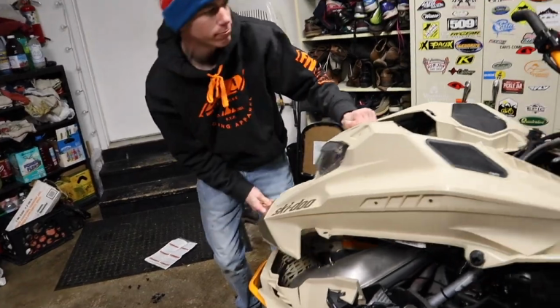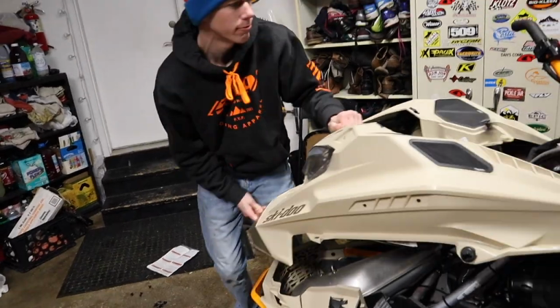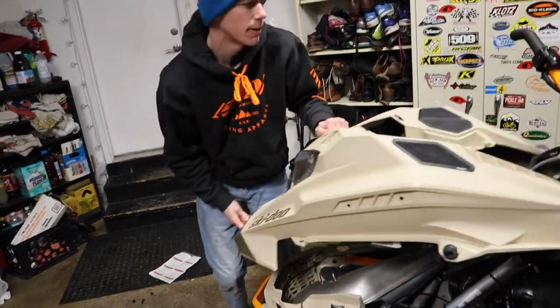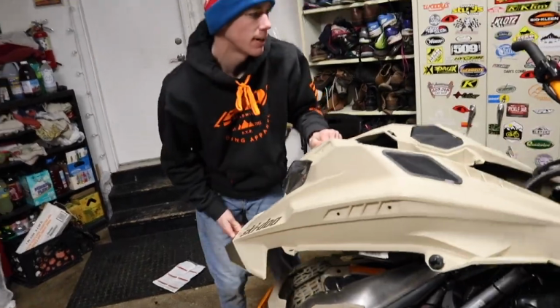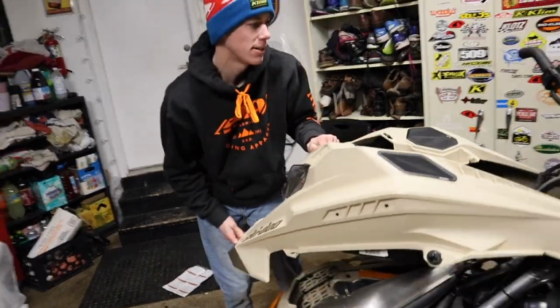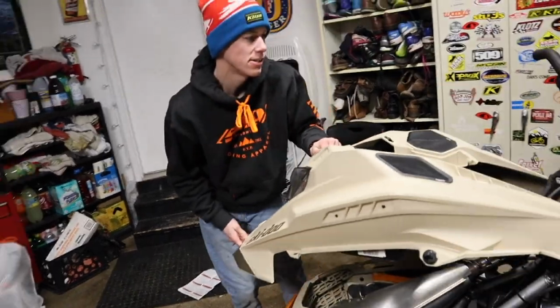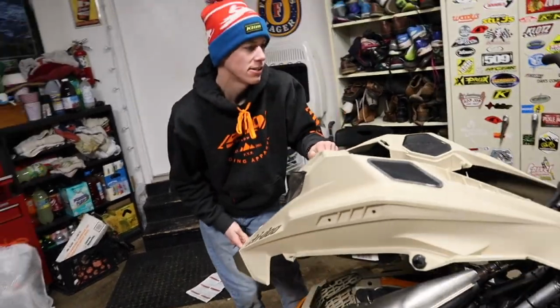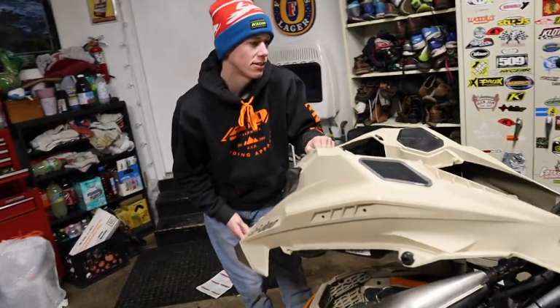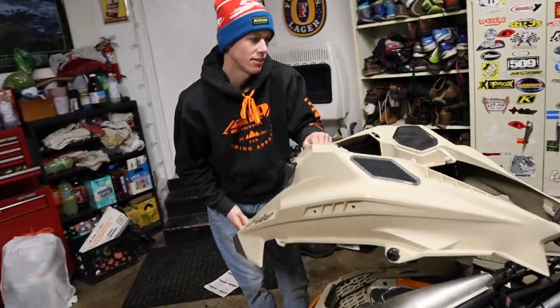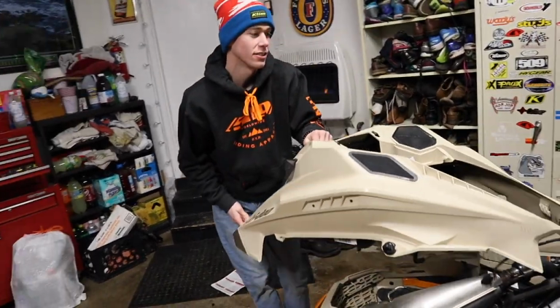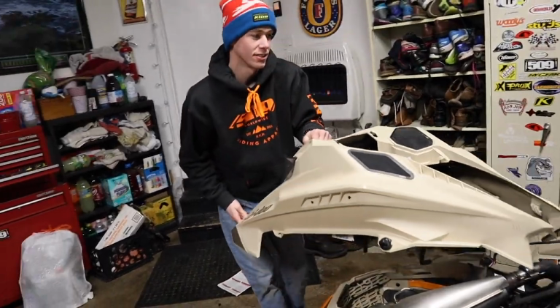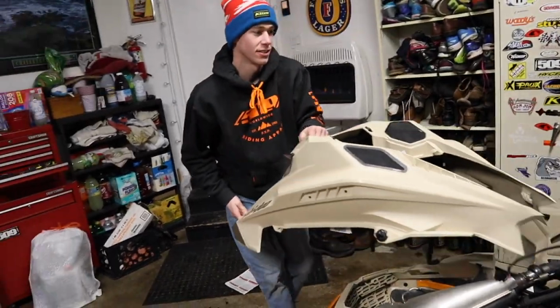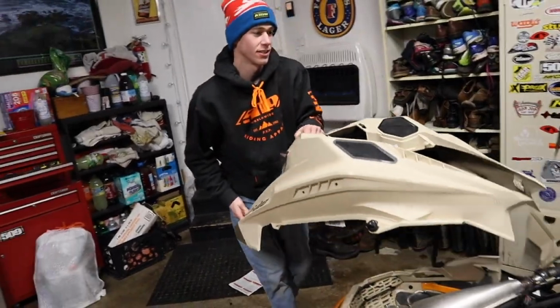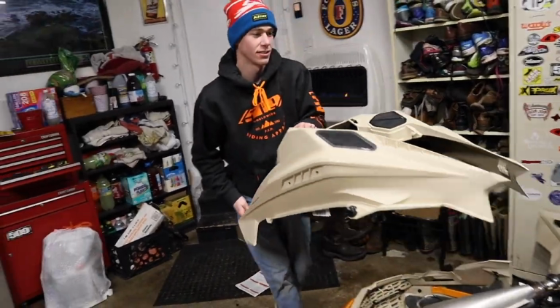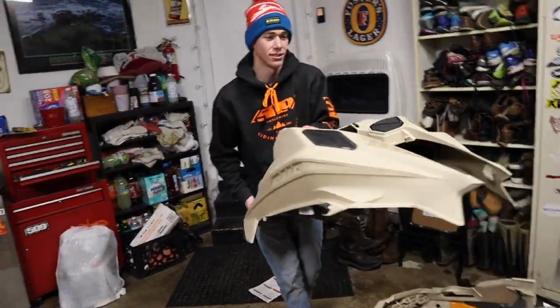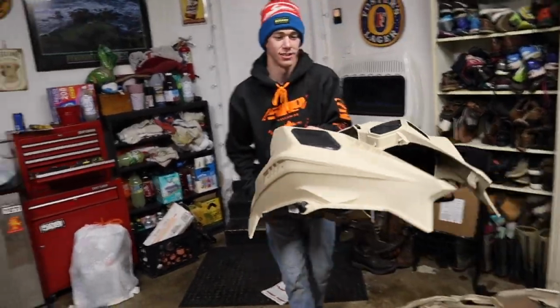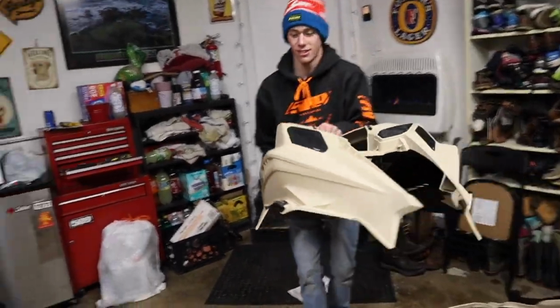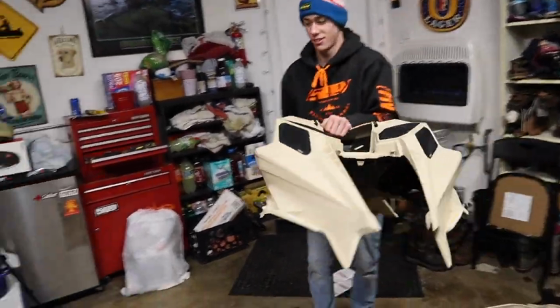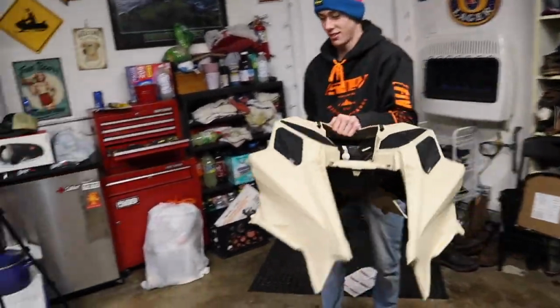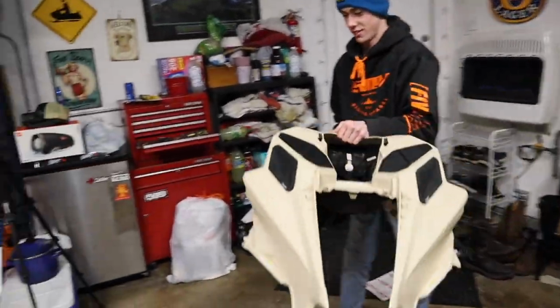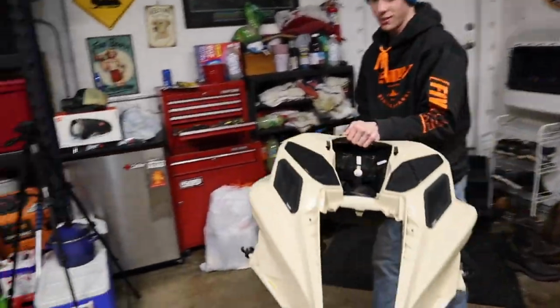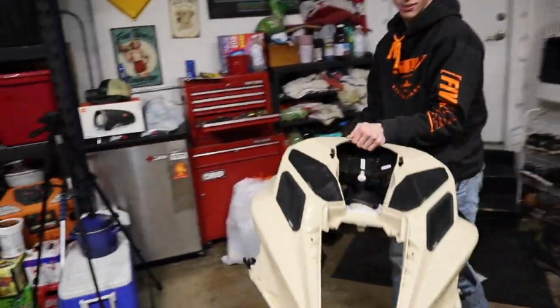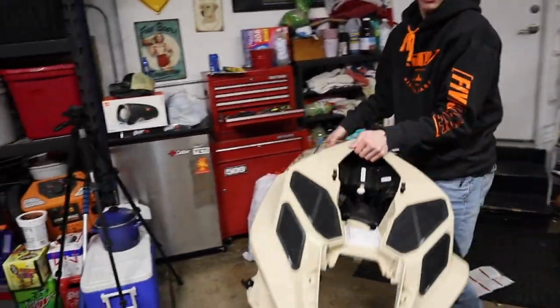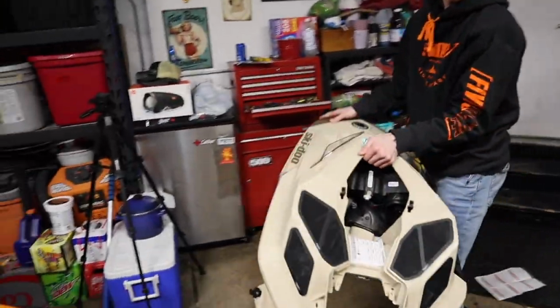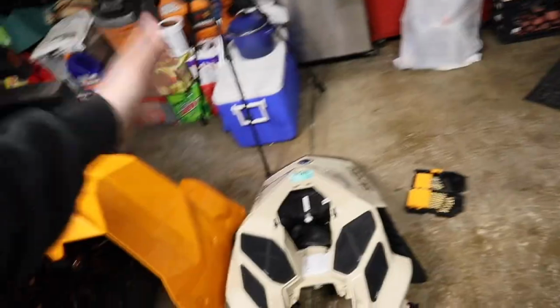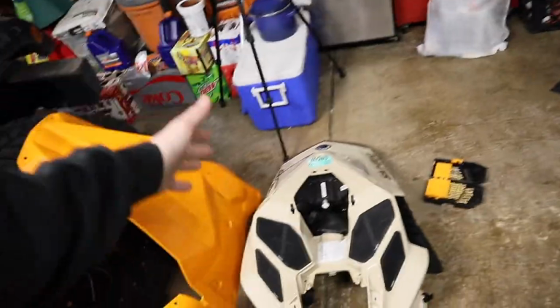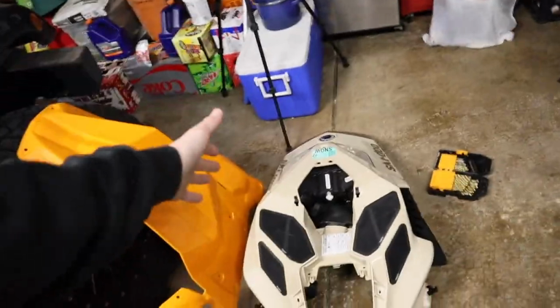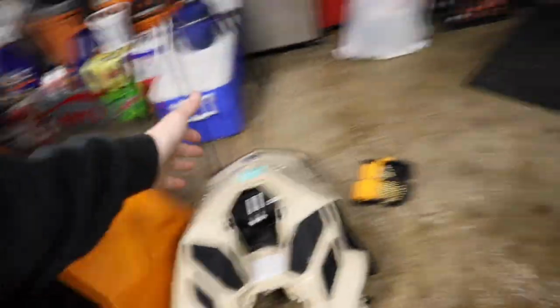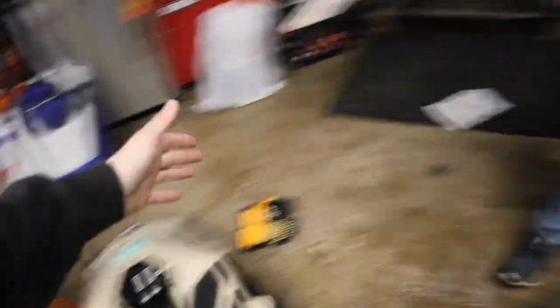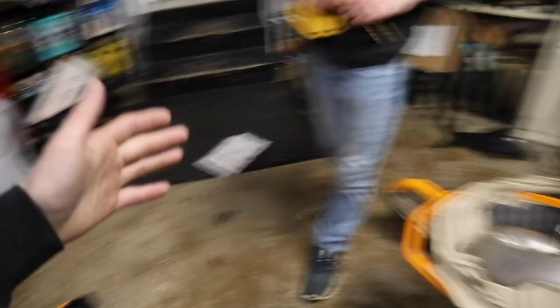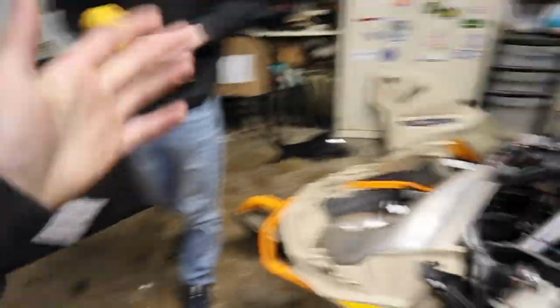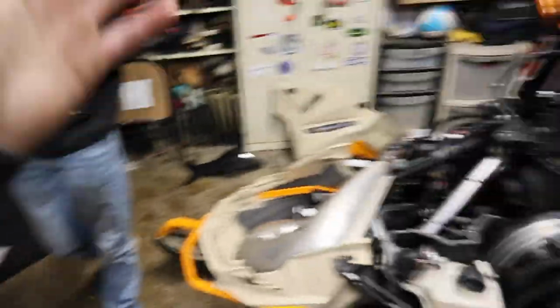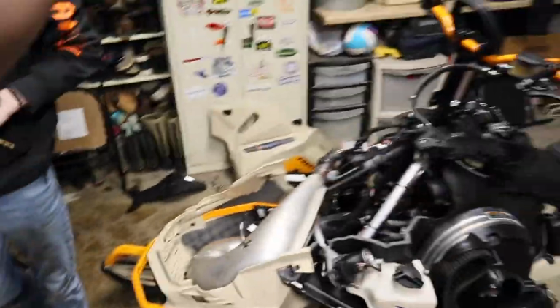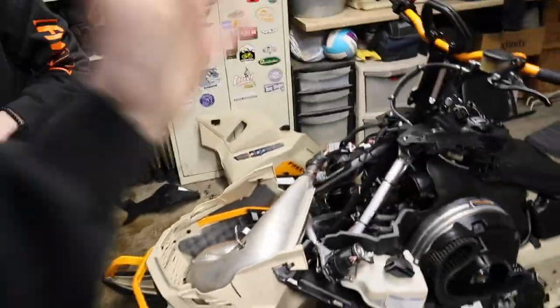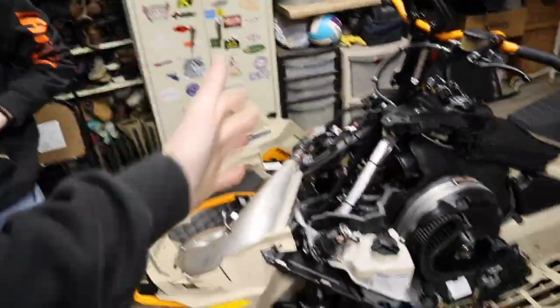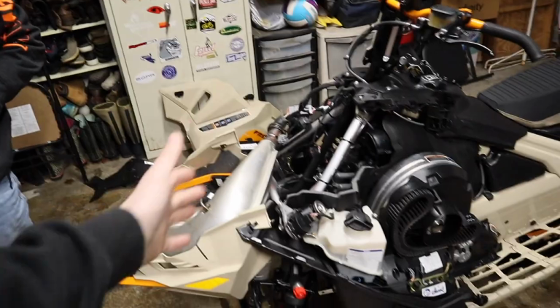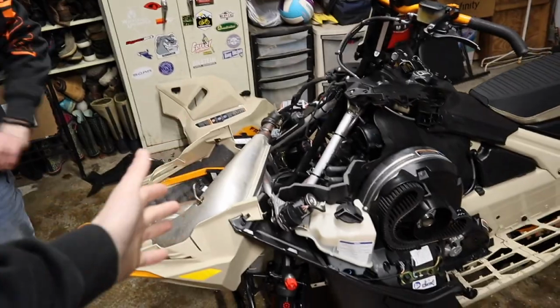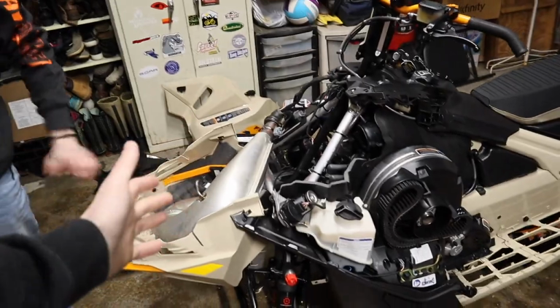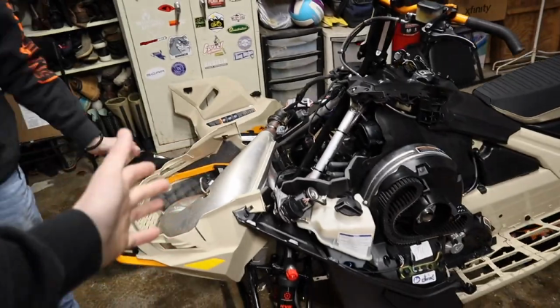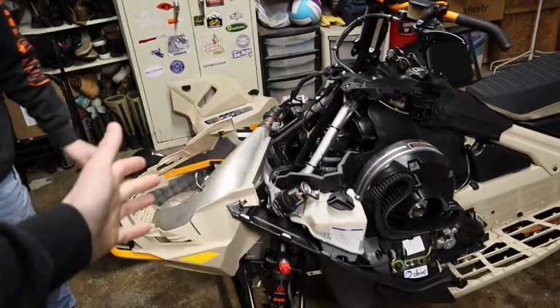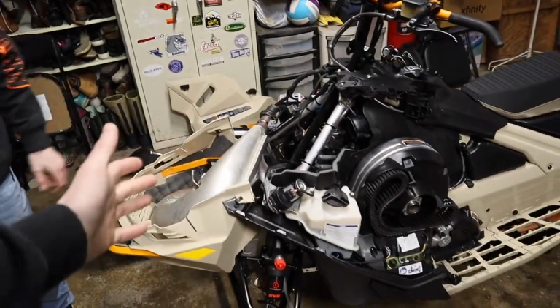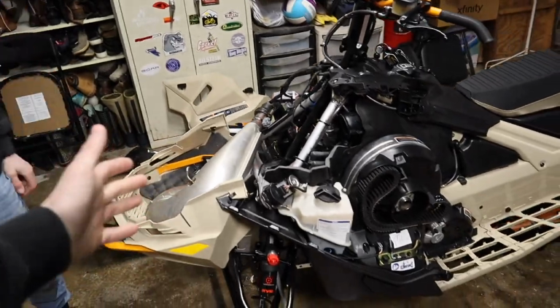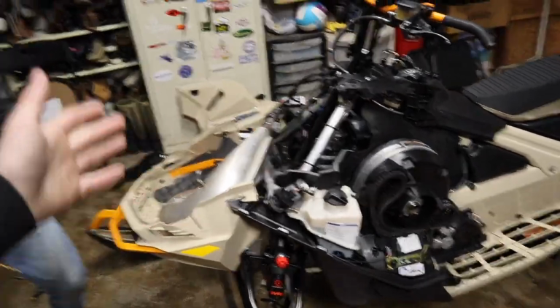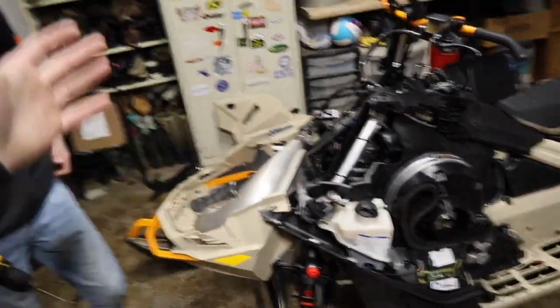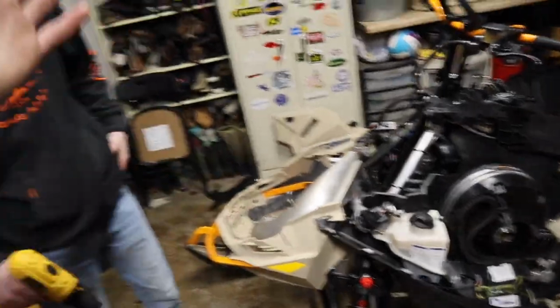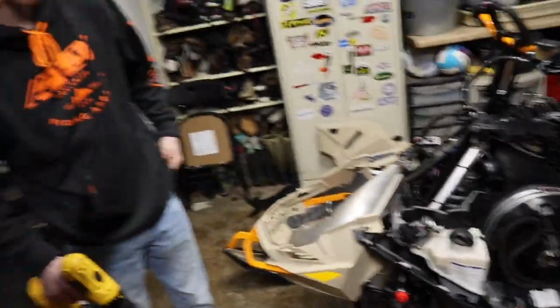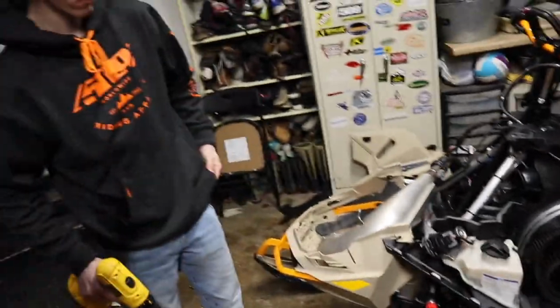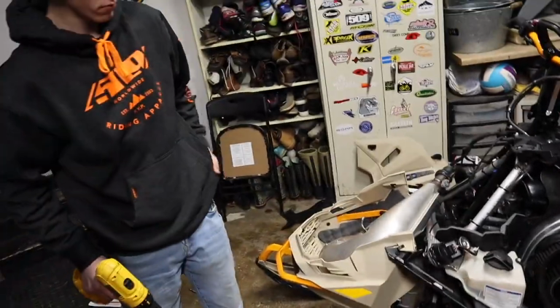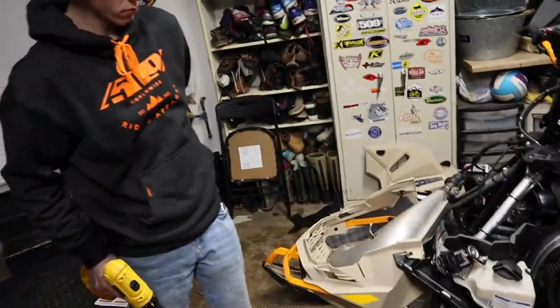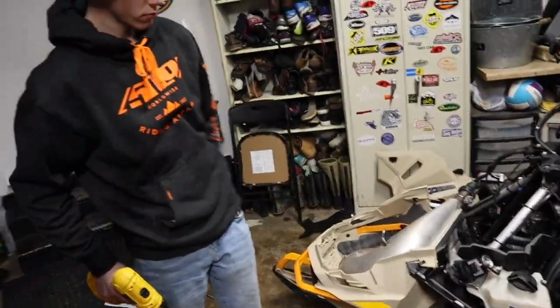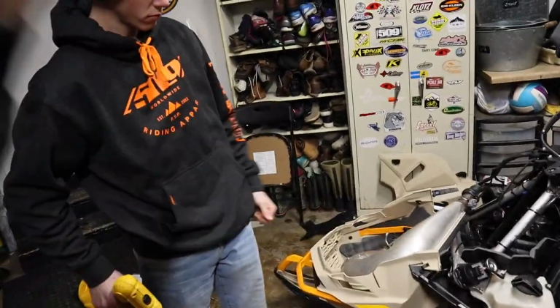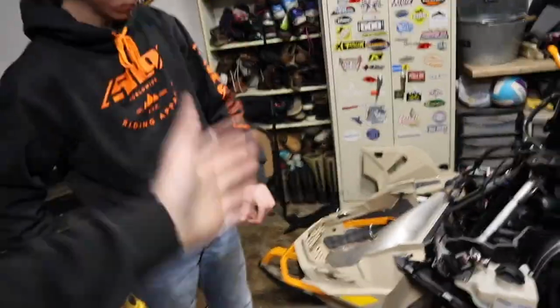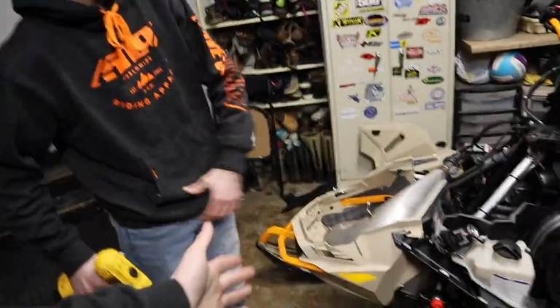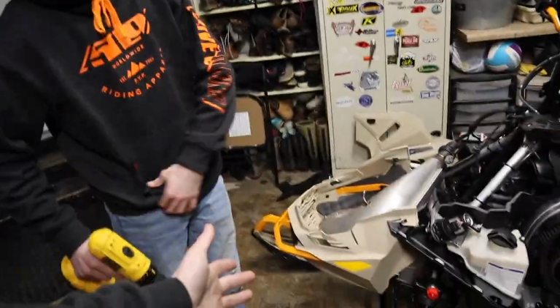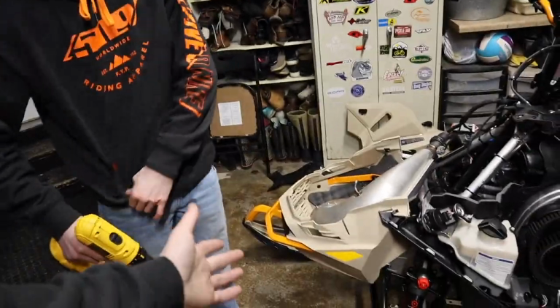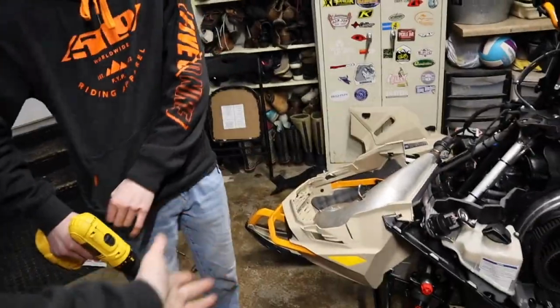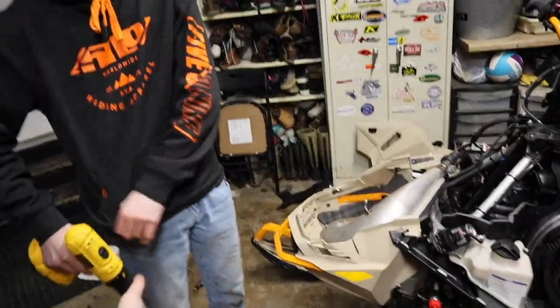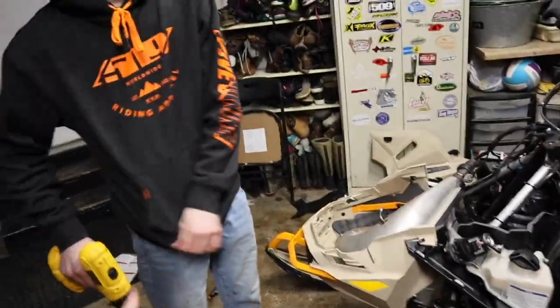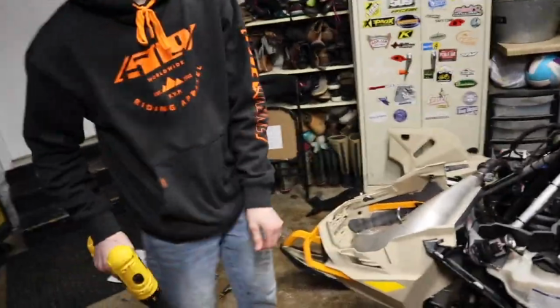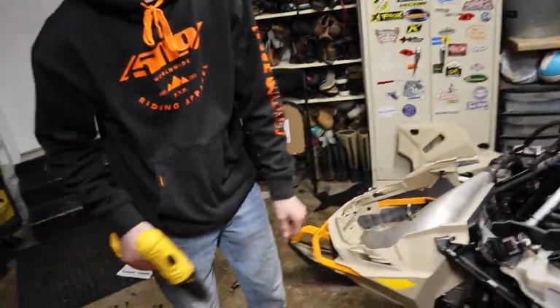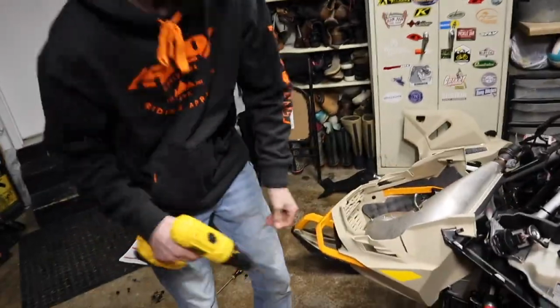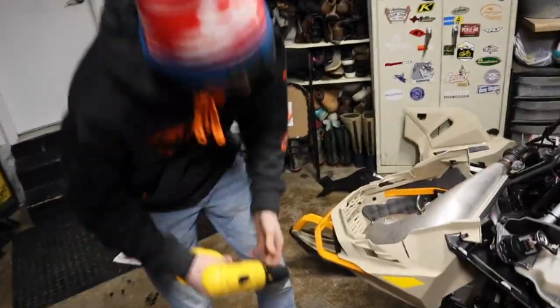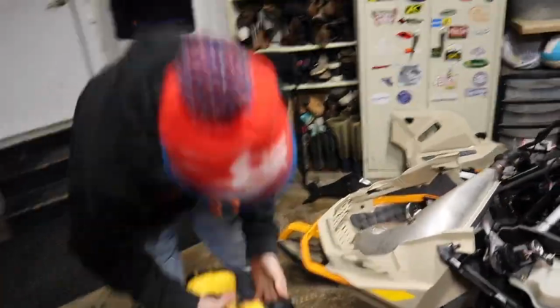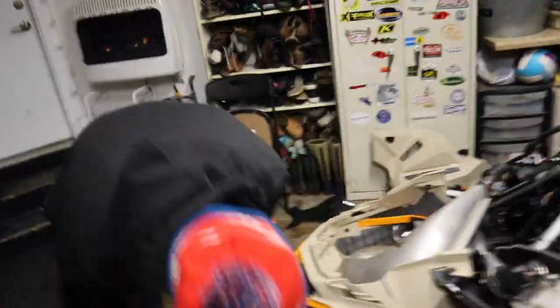Got the hood and side panels, everything off the sled — so much easier than last time. Now it is time to finally drill the holes for the skid plate.